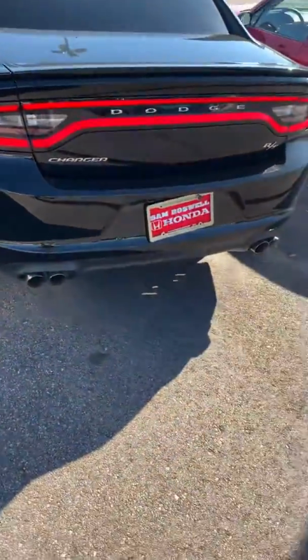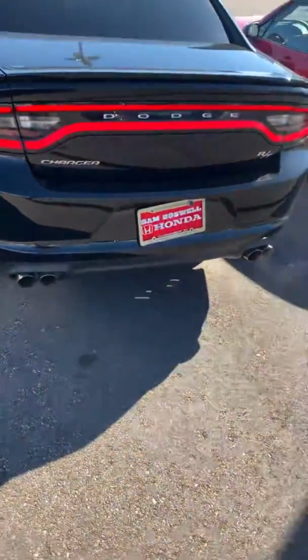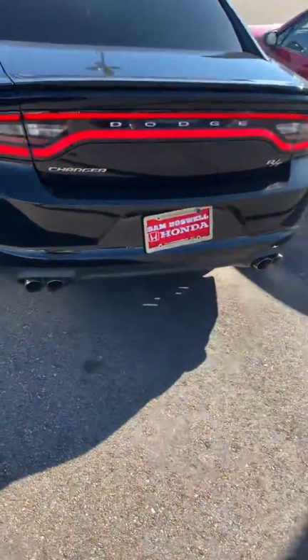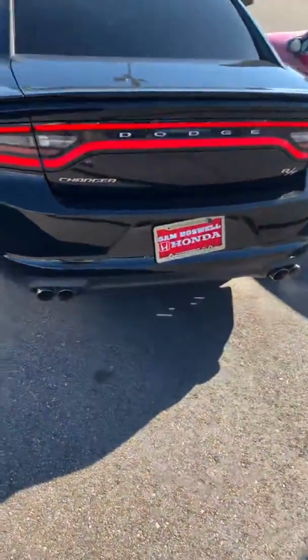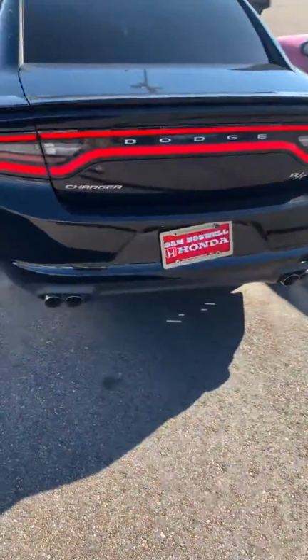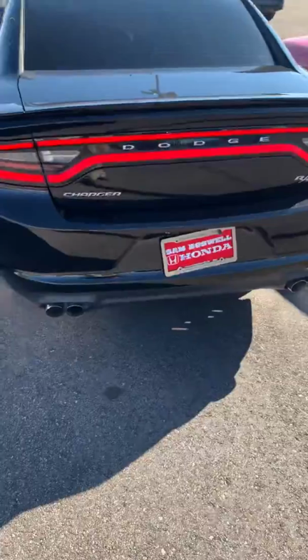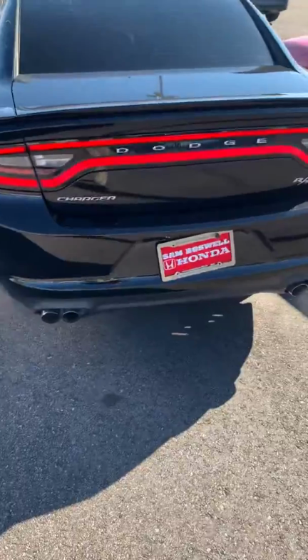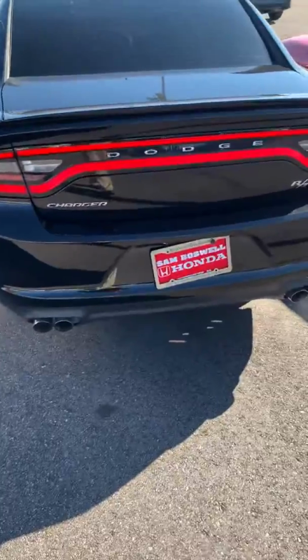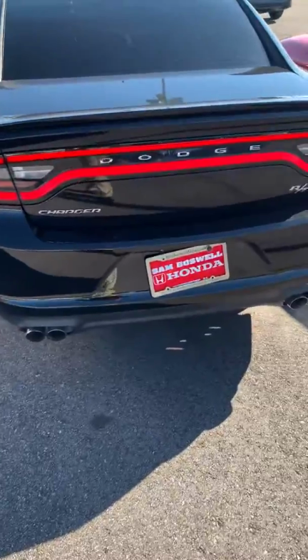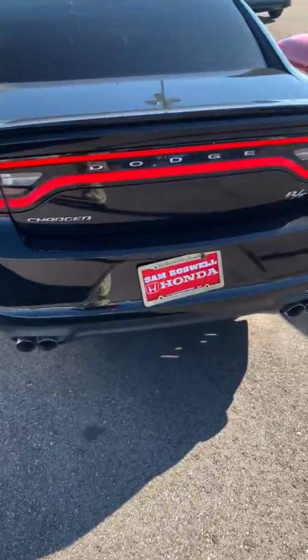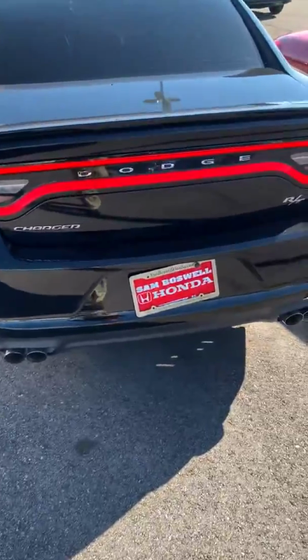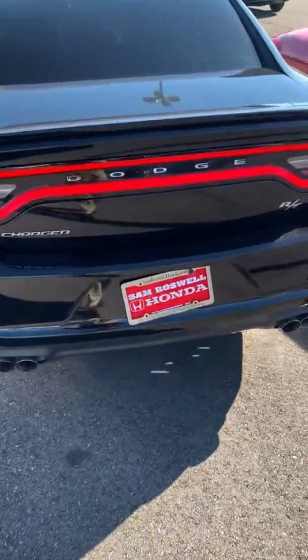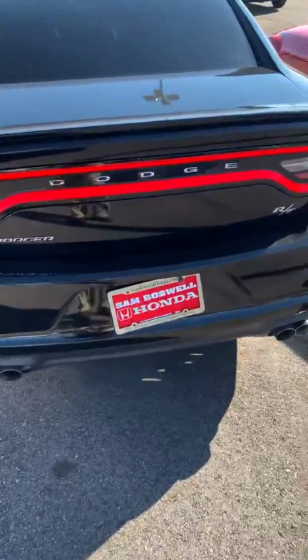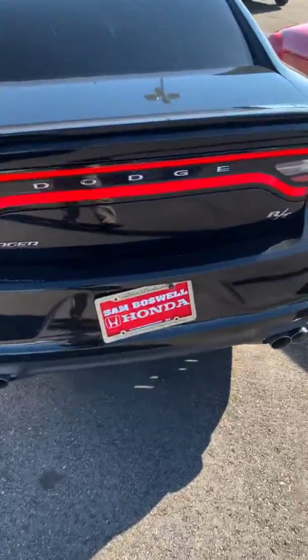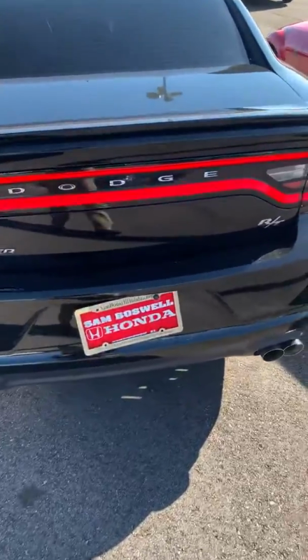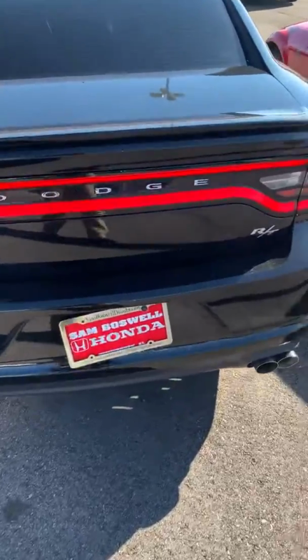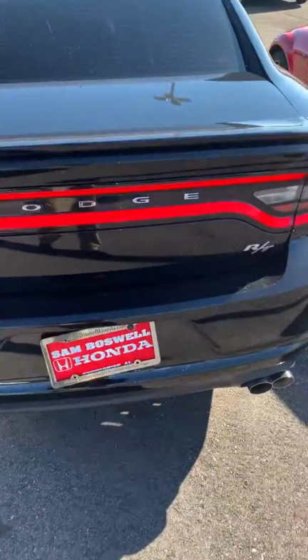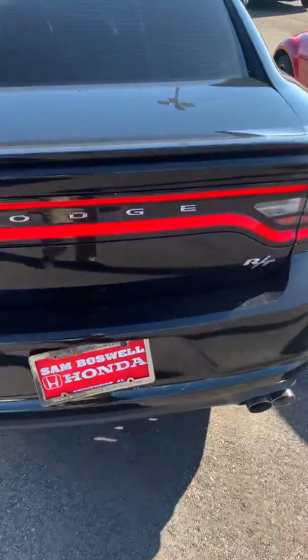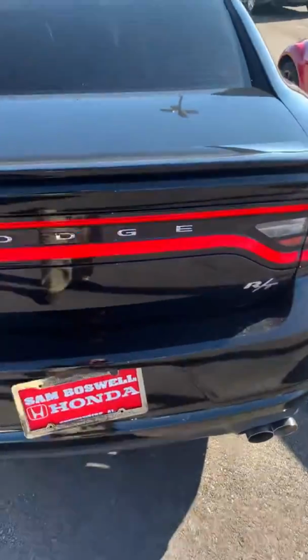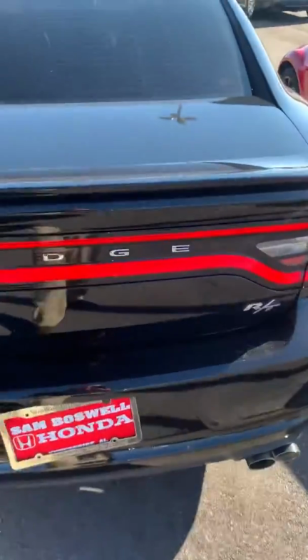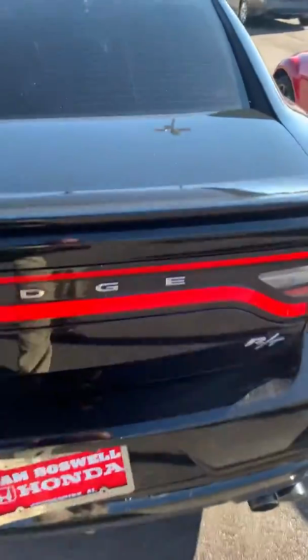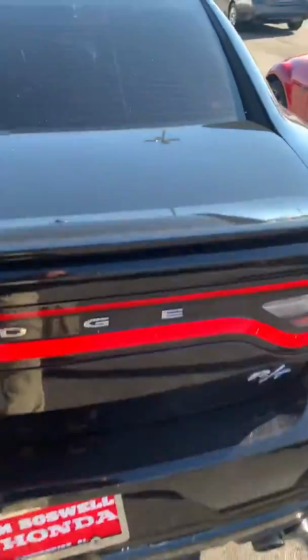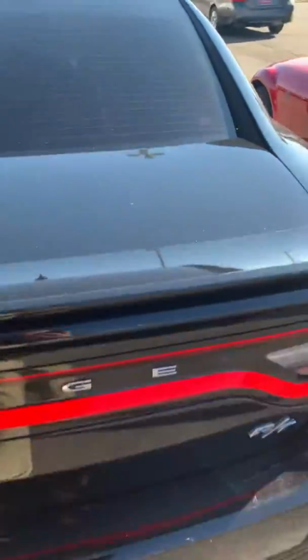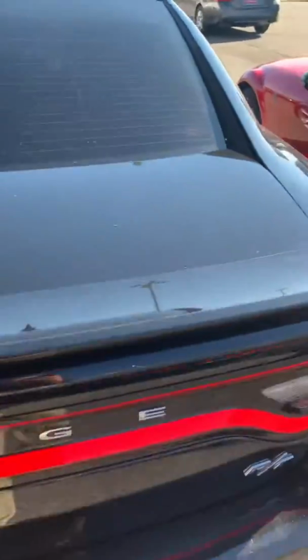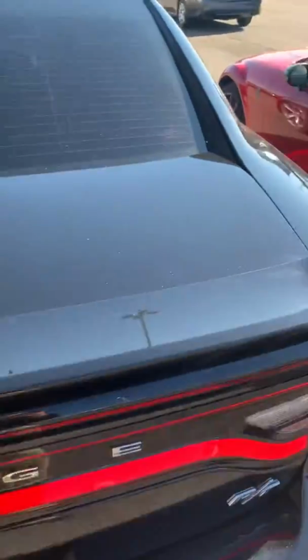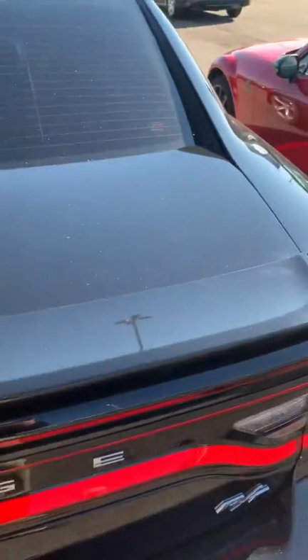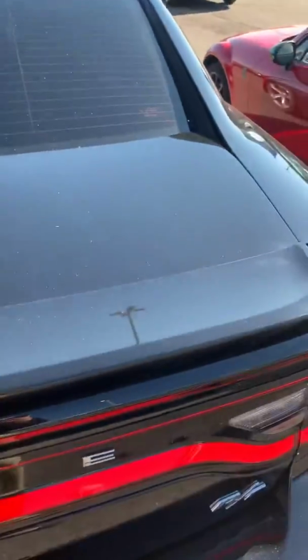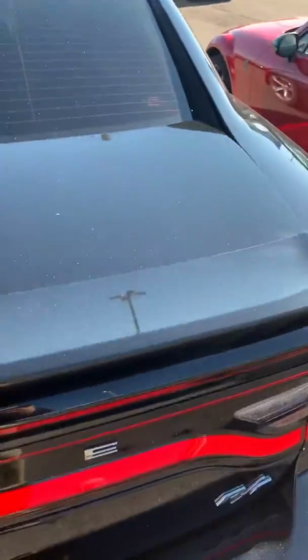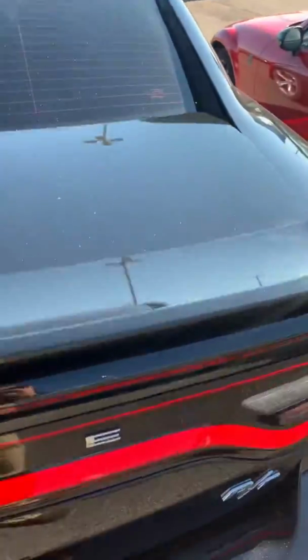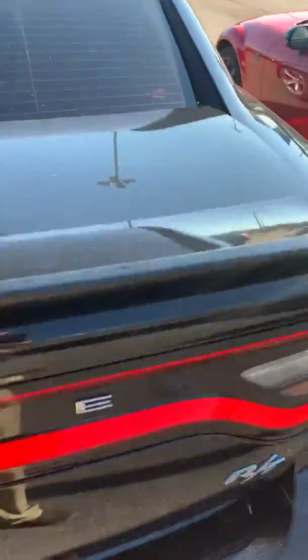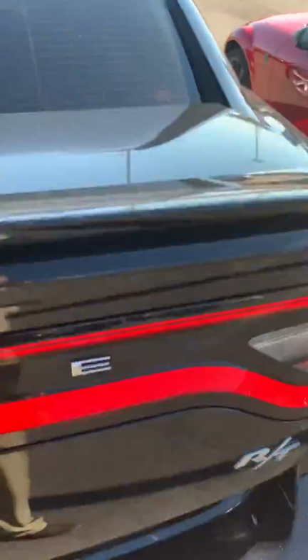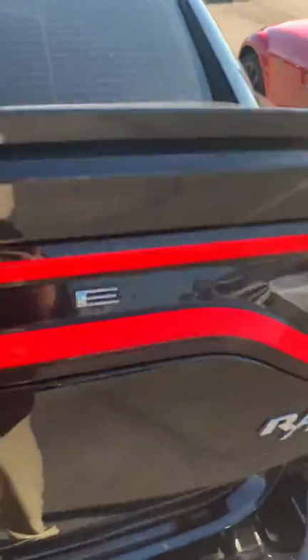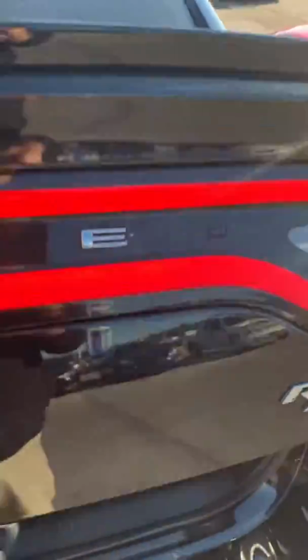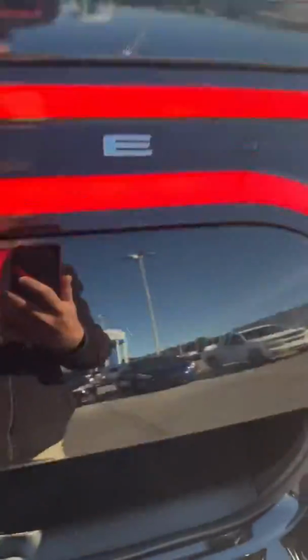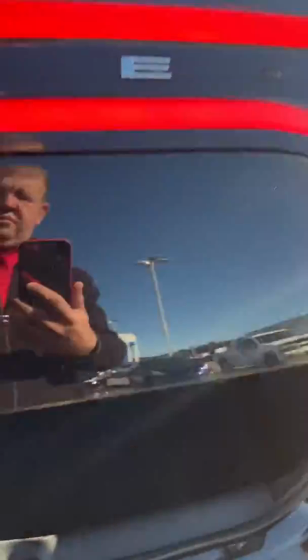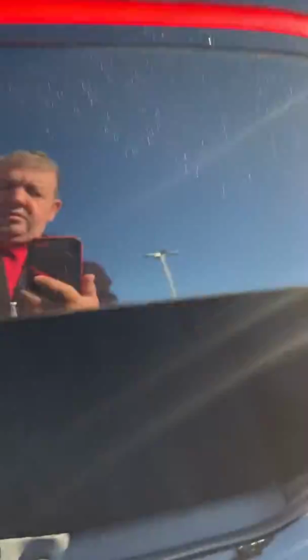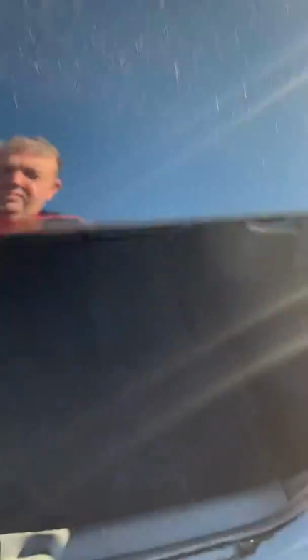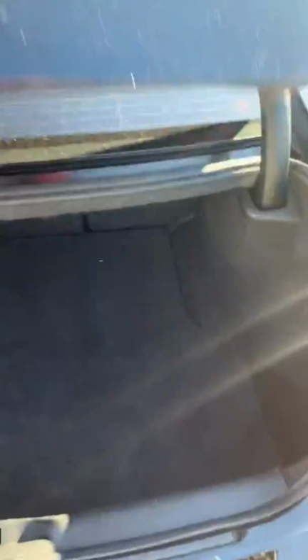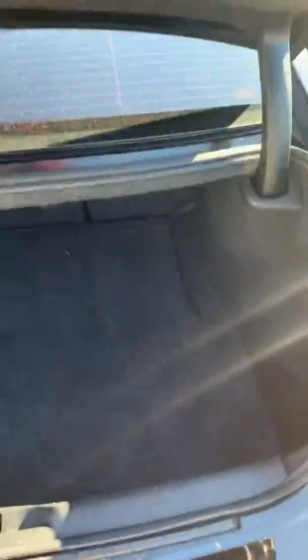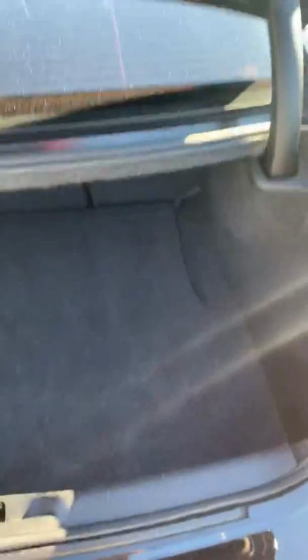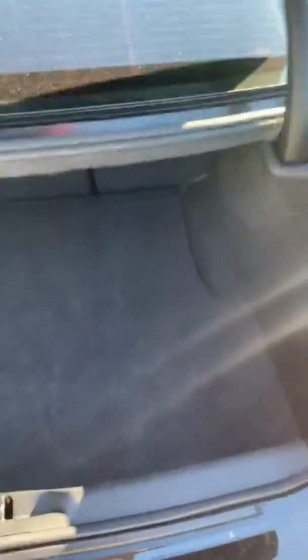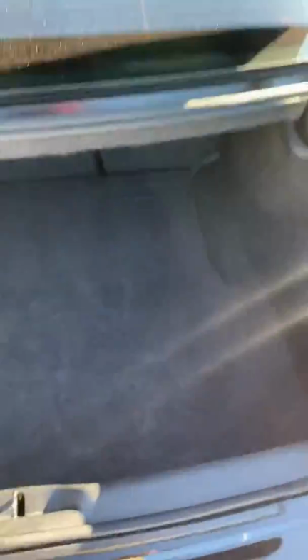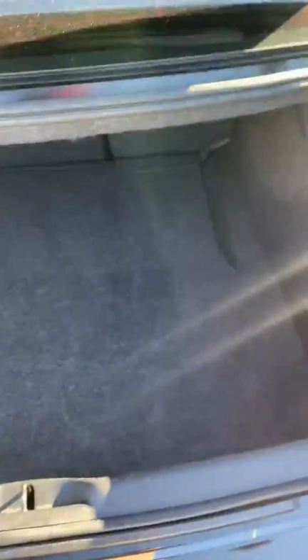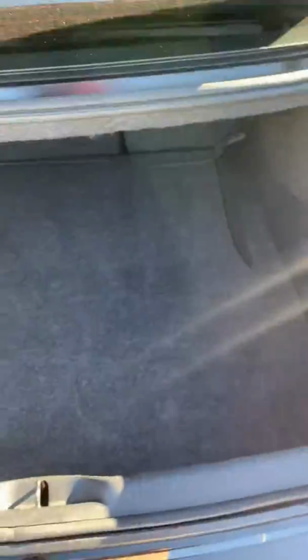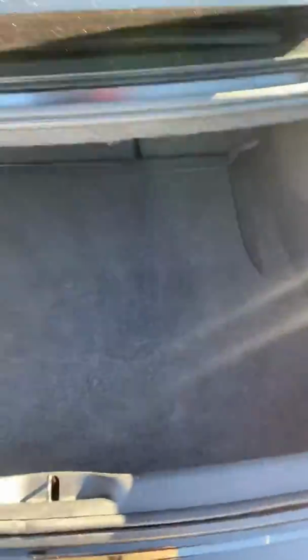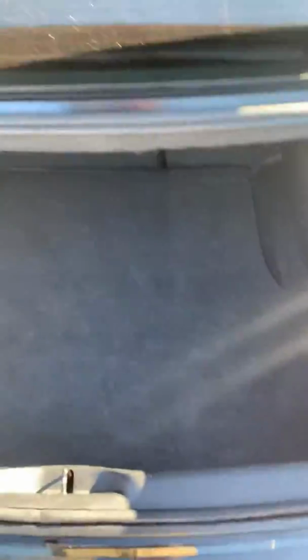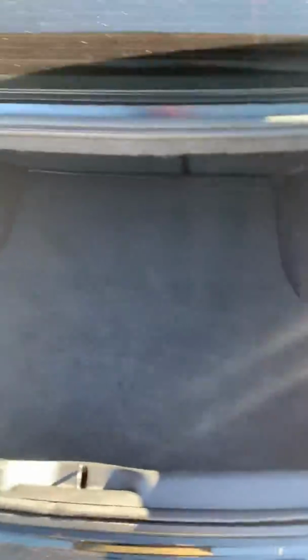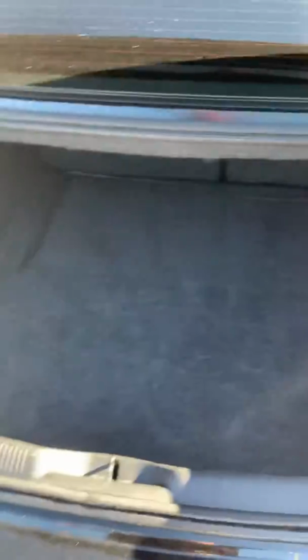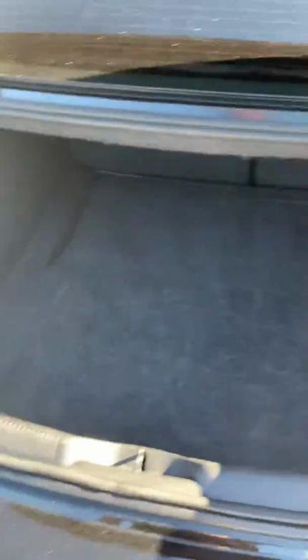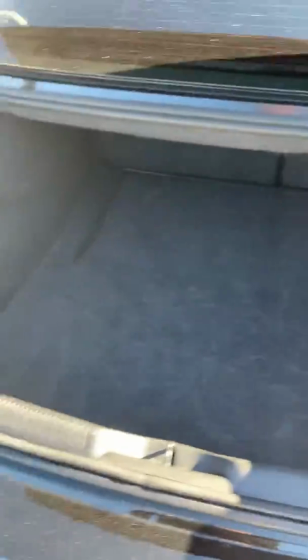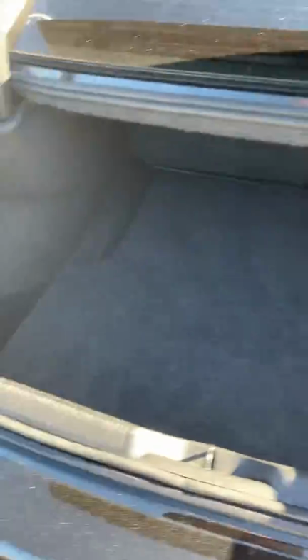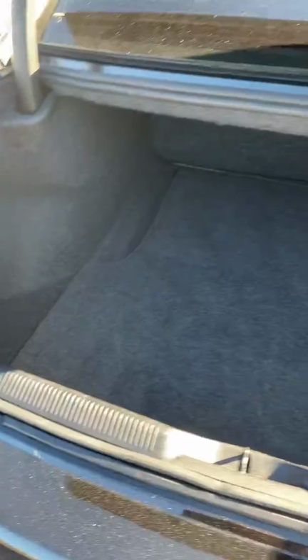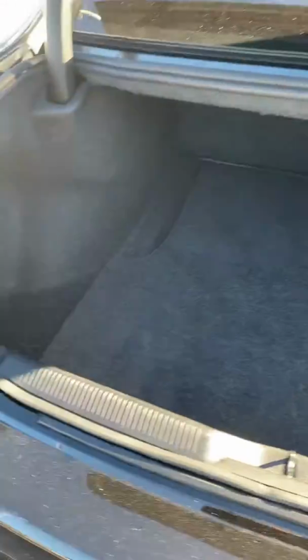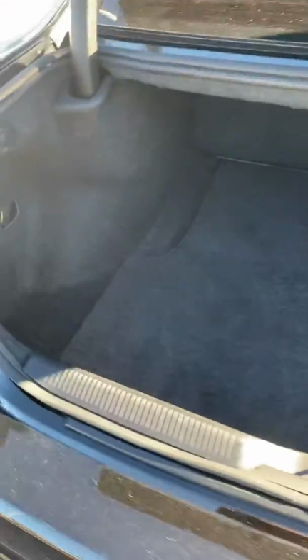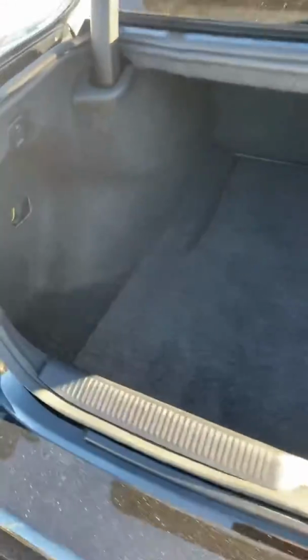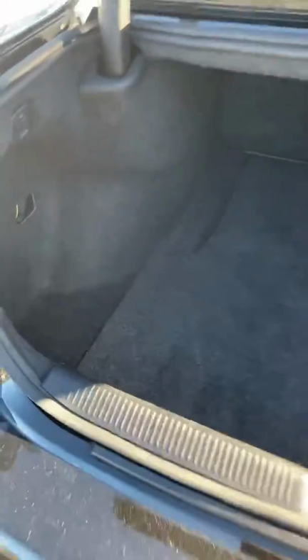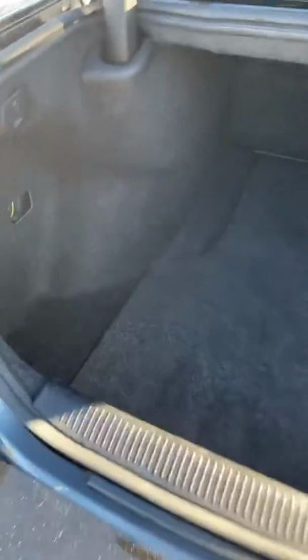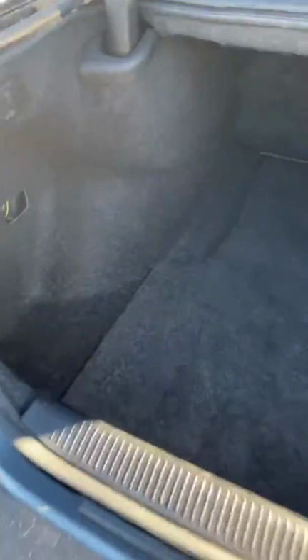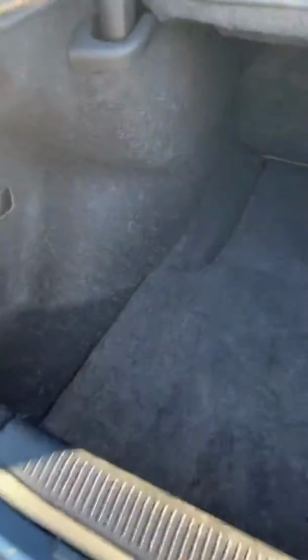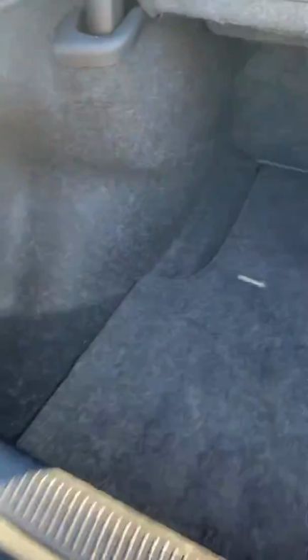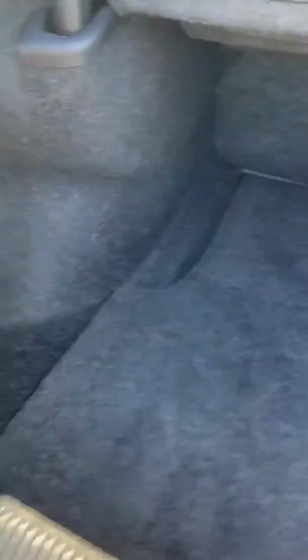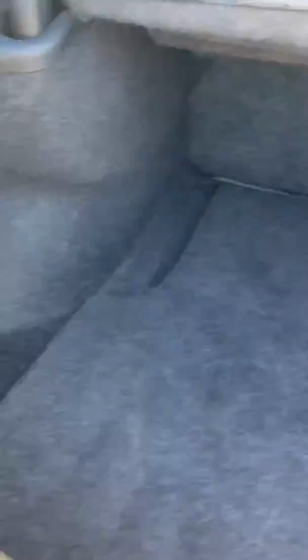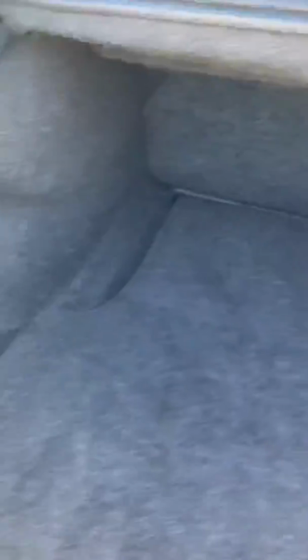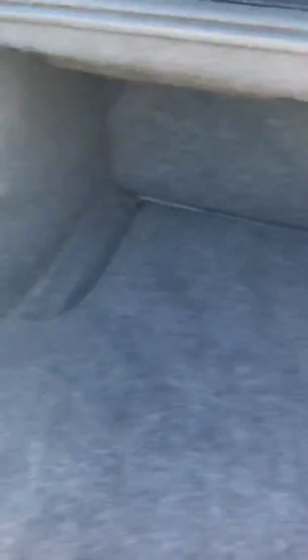It is an RT with dual exhaust — very clean car.